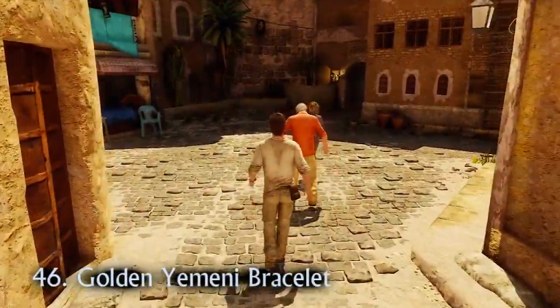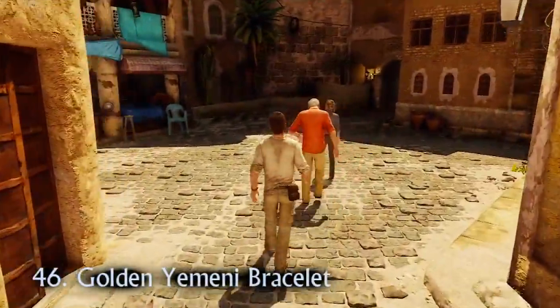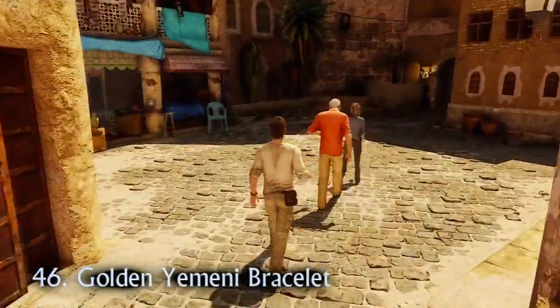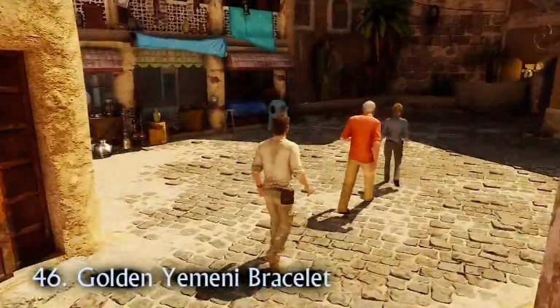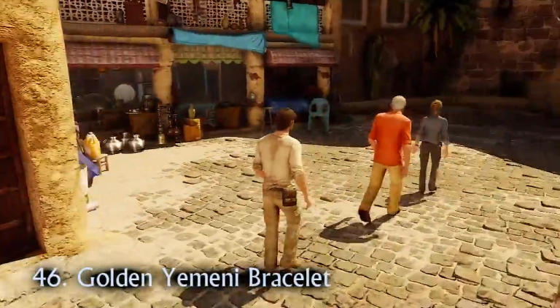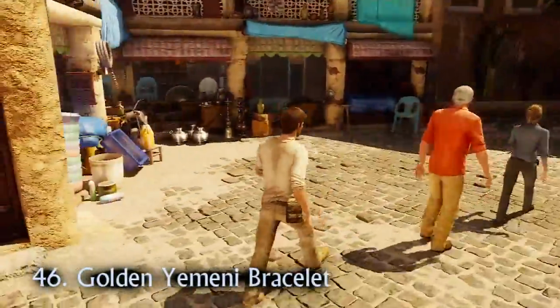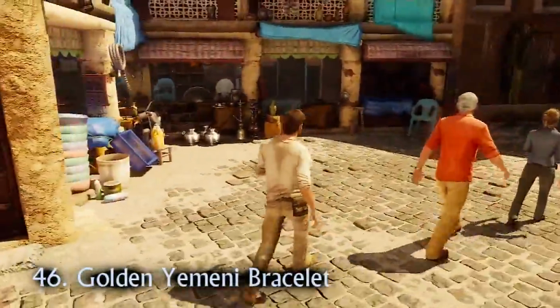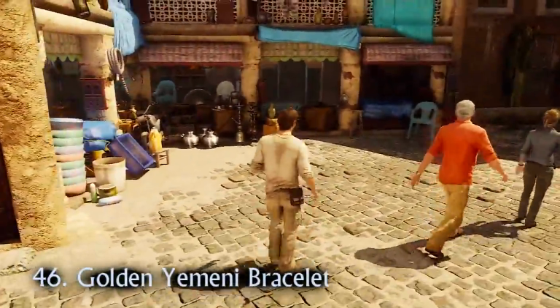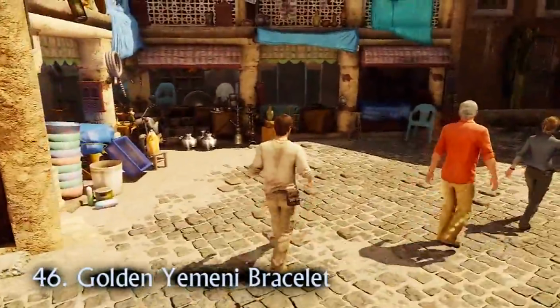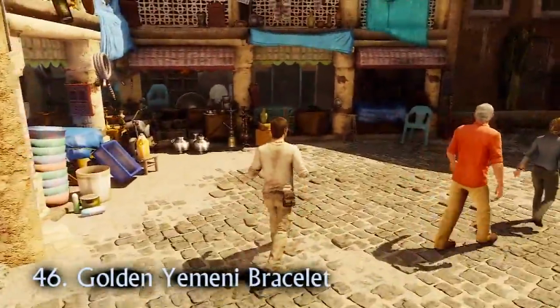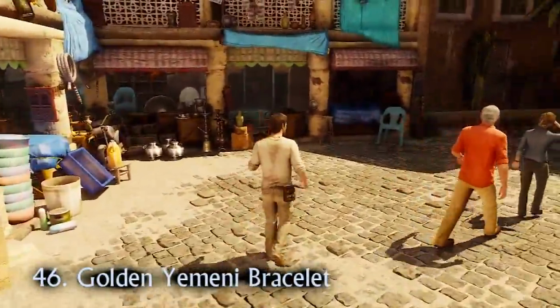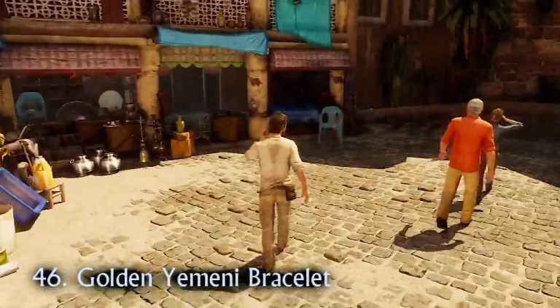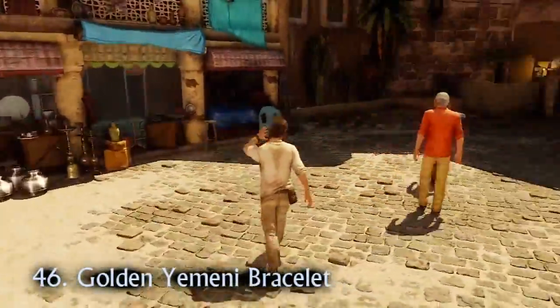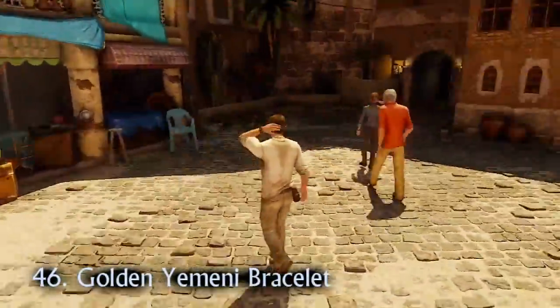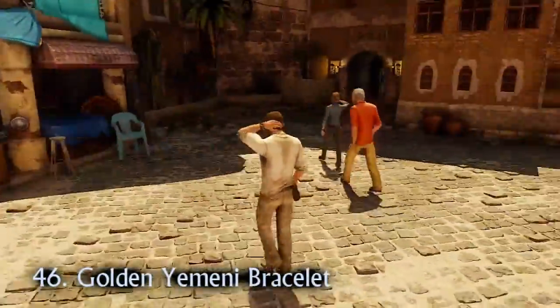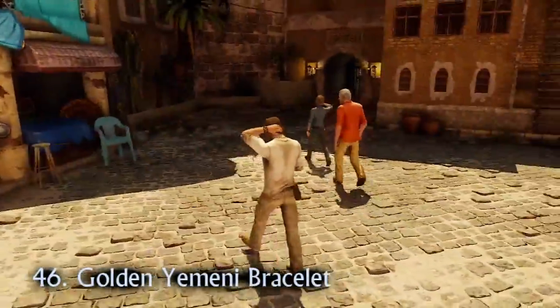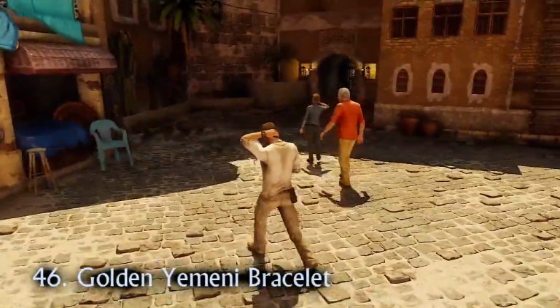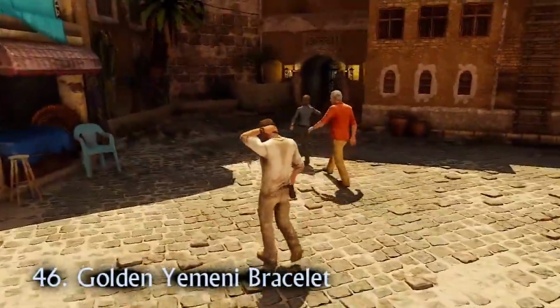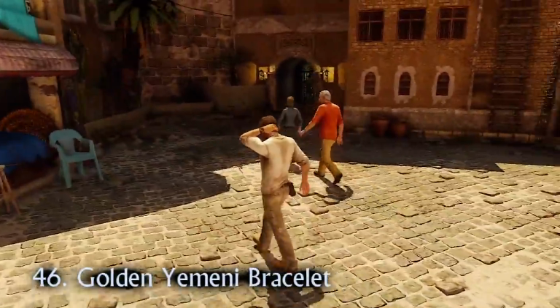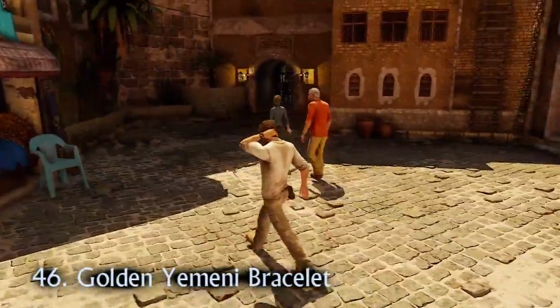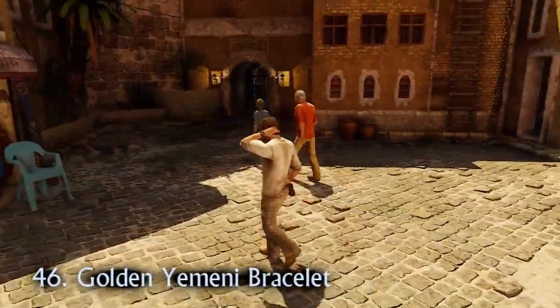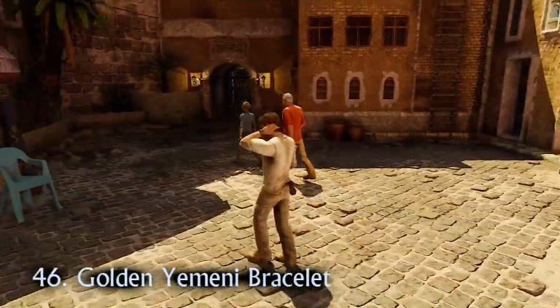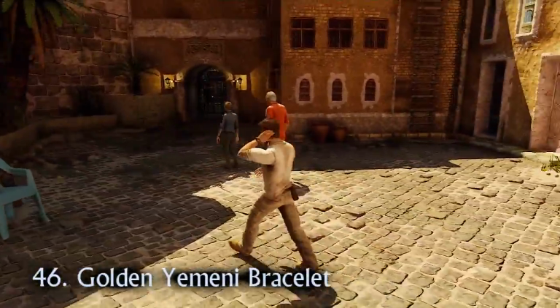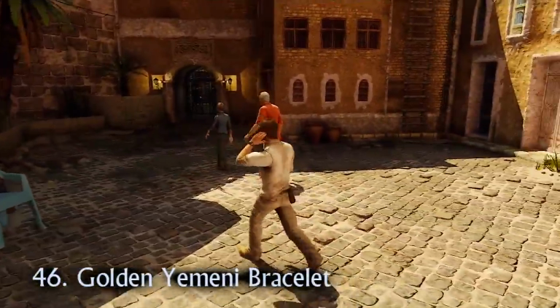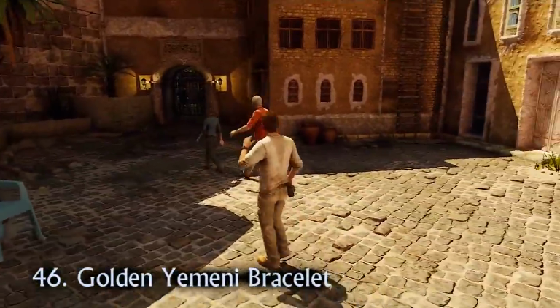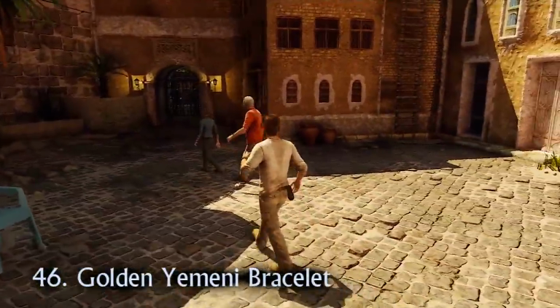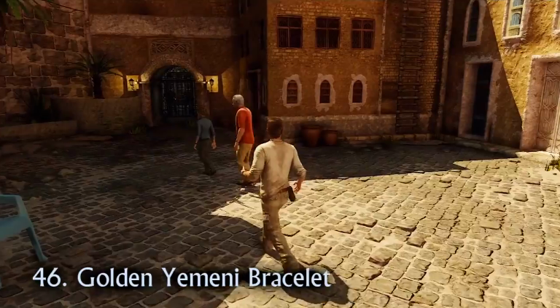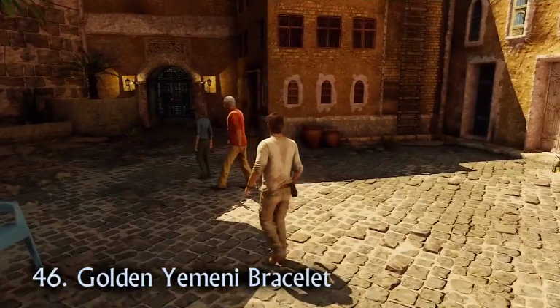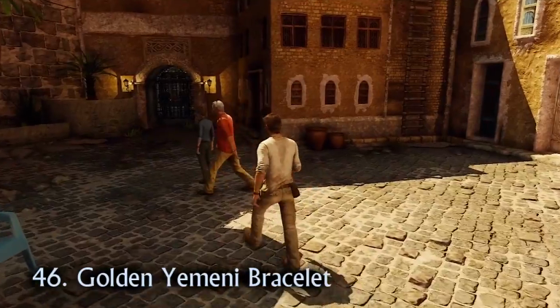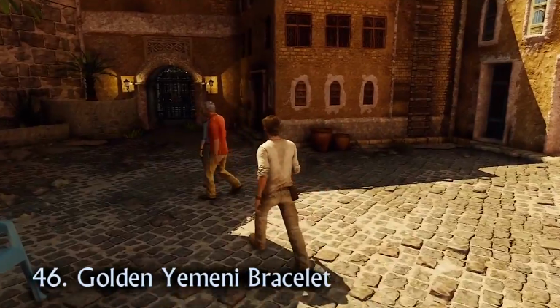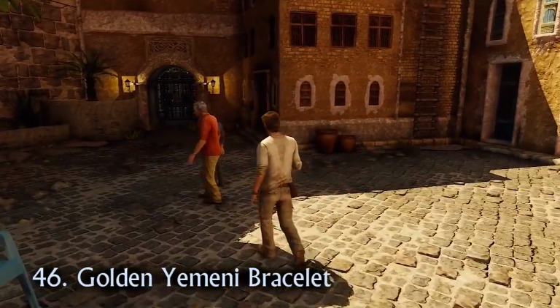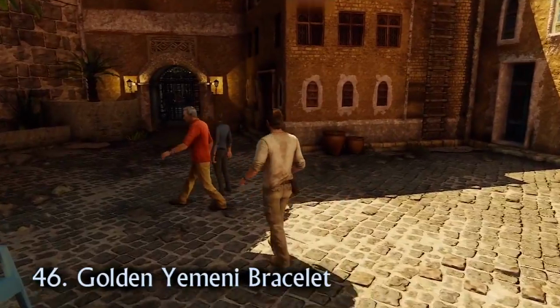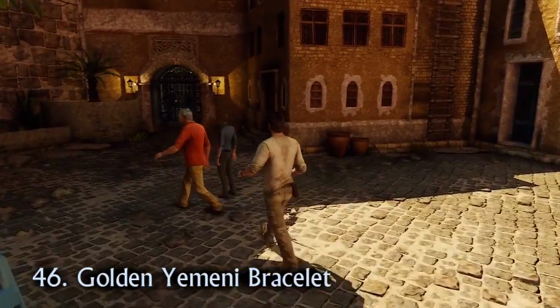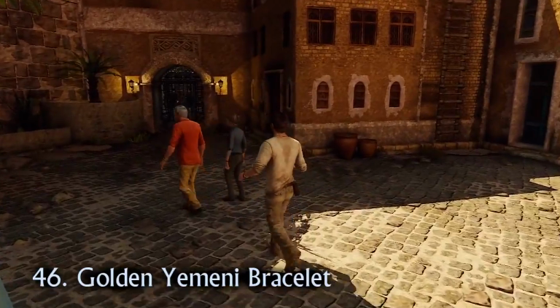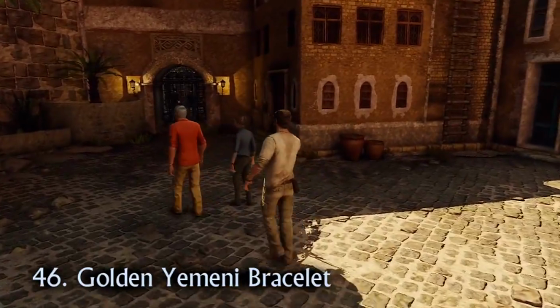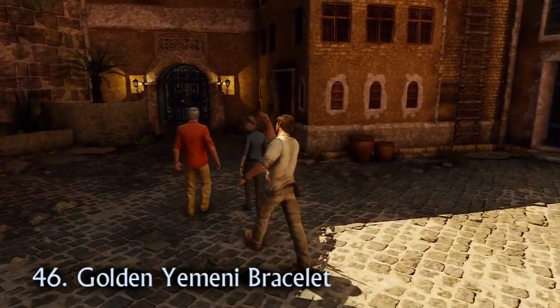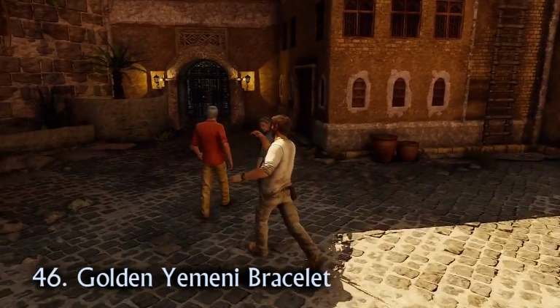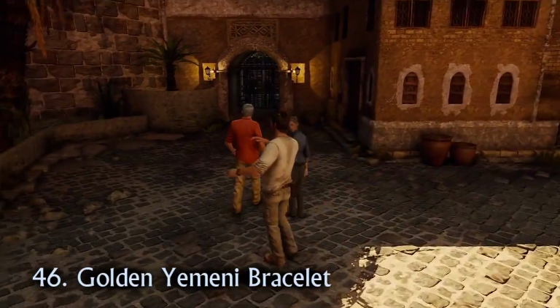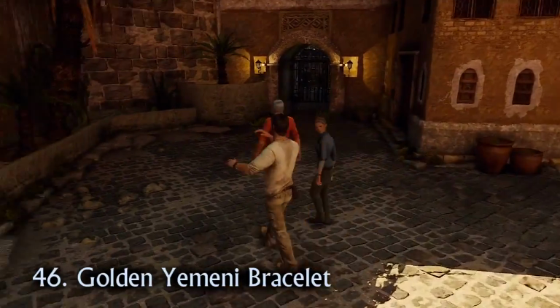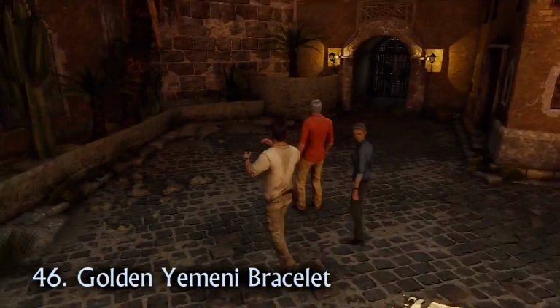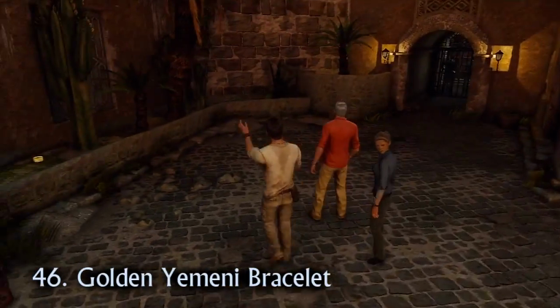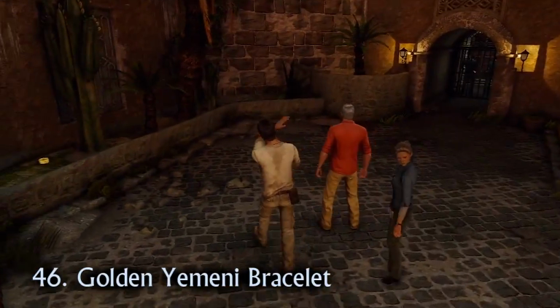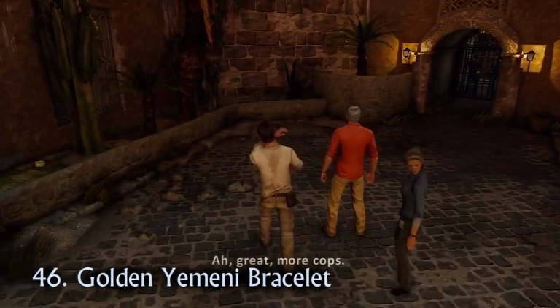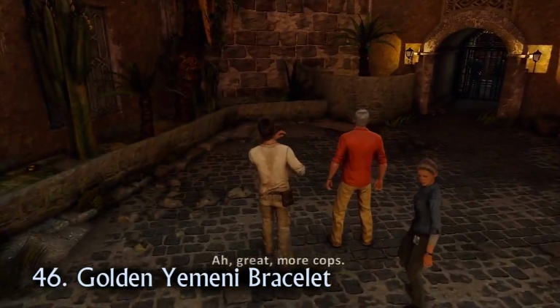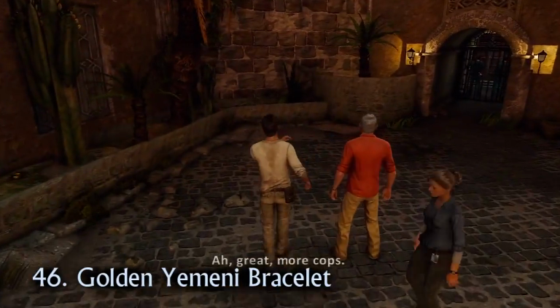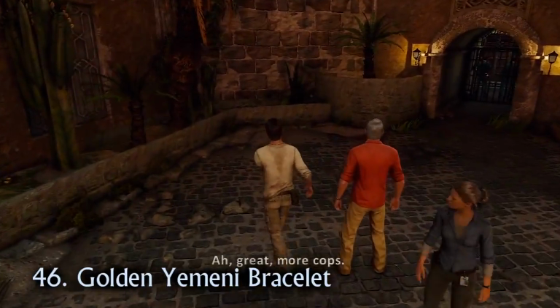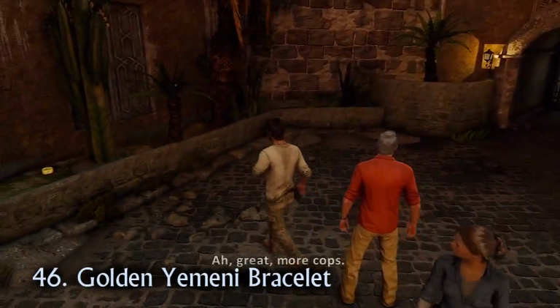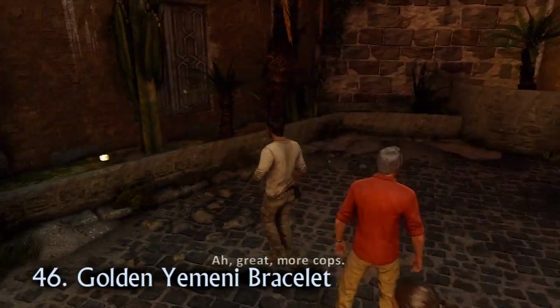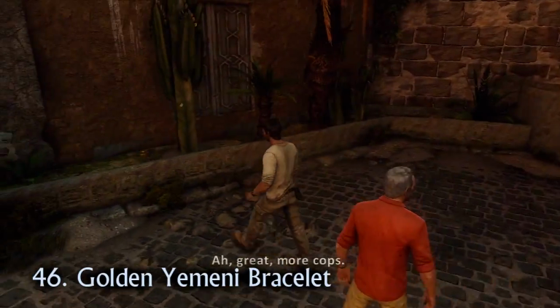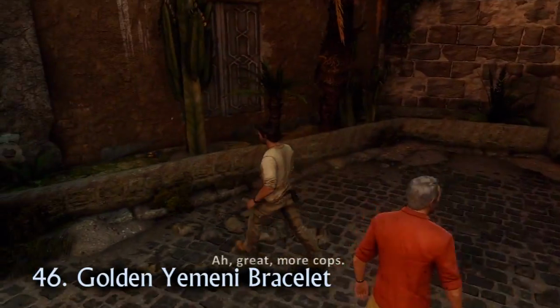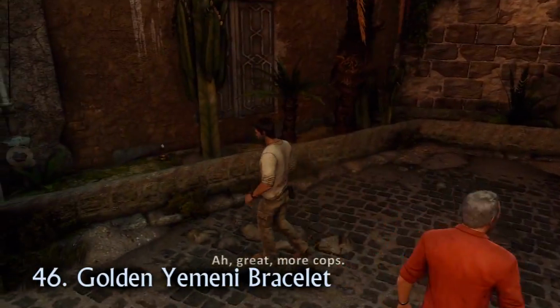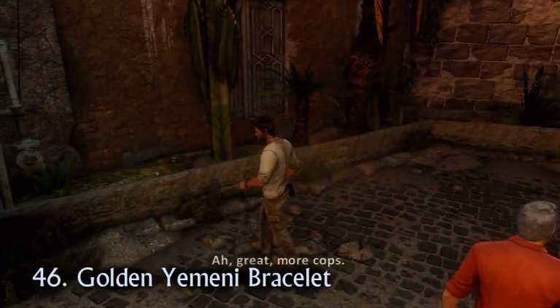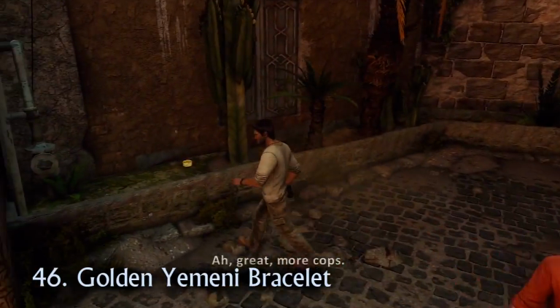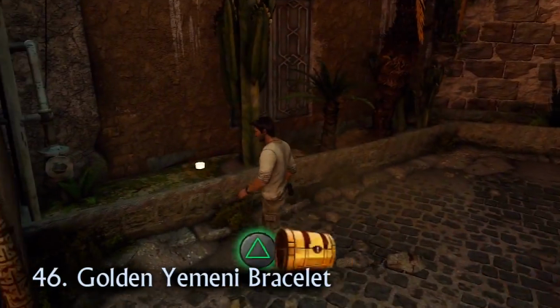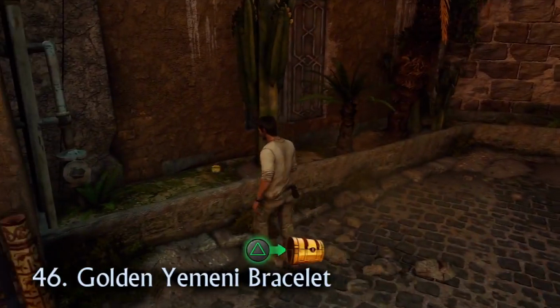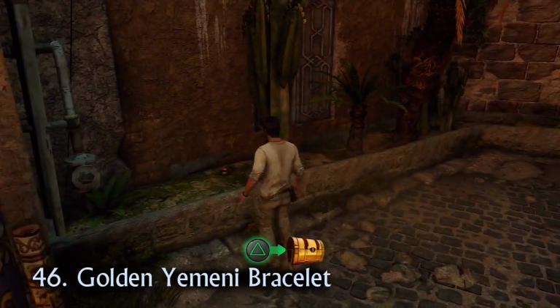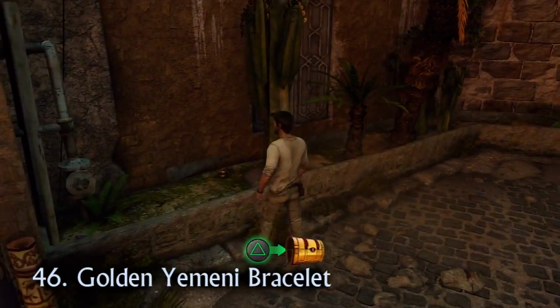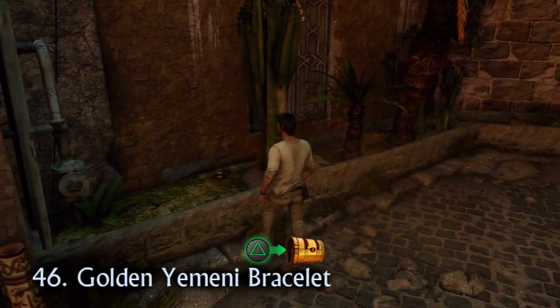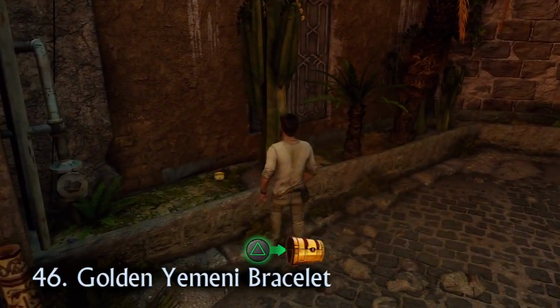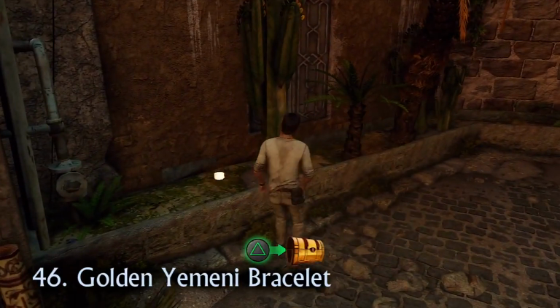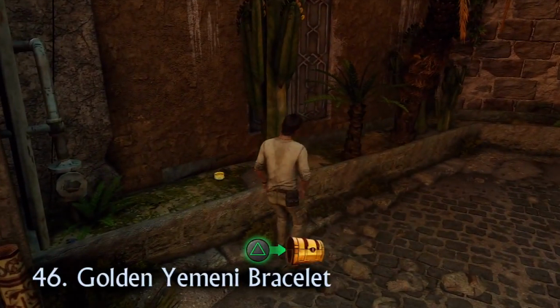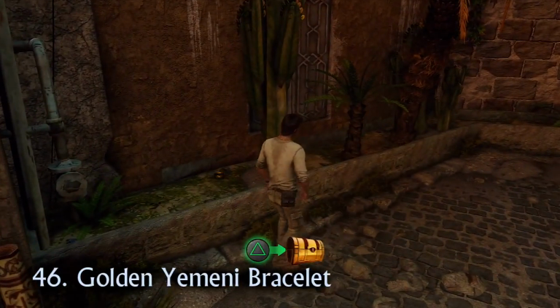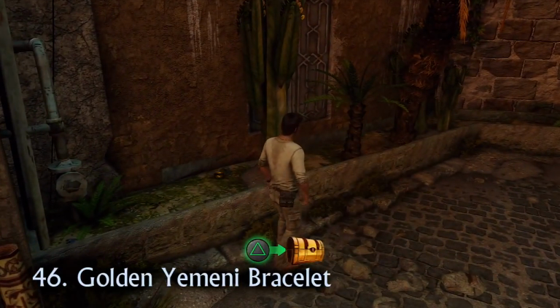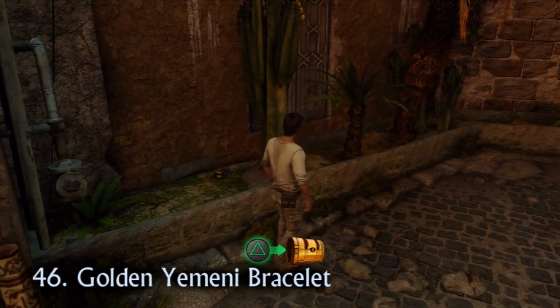After the shopkeeper opens the gate for you, search to the left of the cops and you'll find the golden Yemeni bracelet.